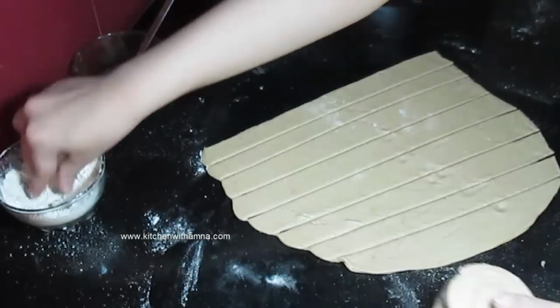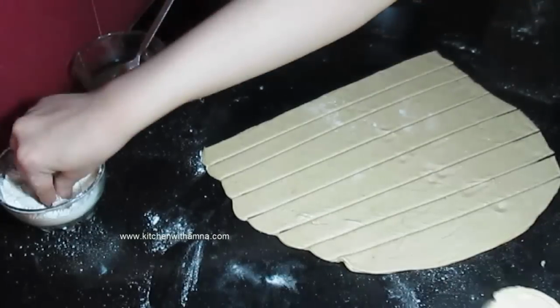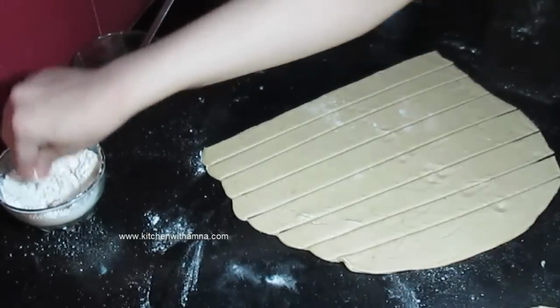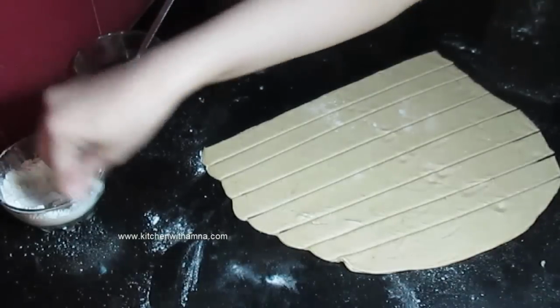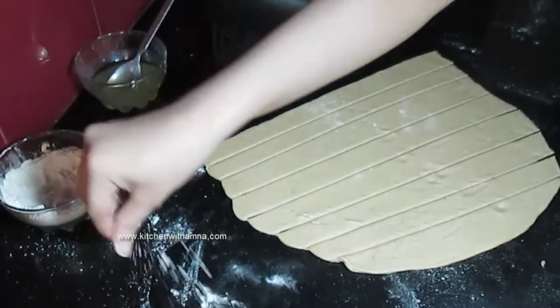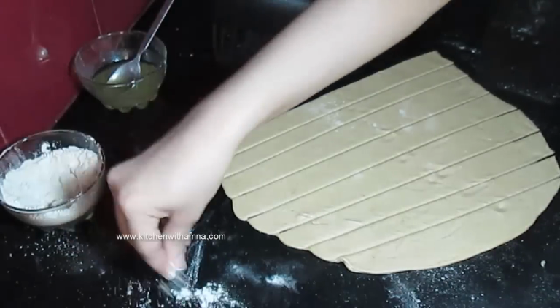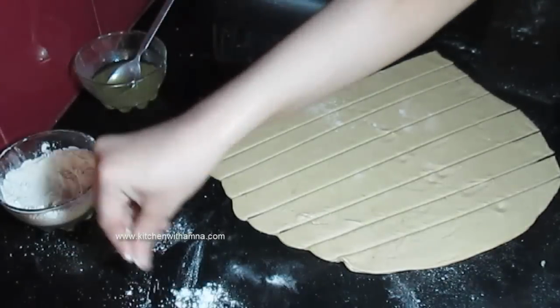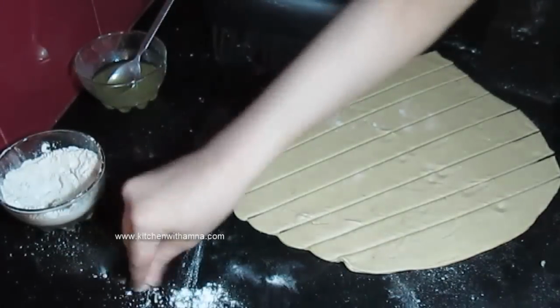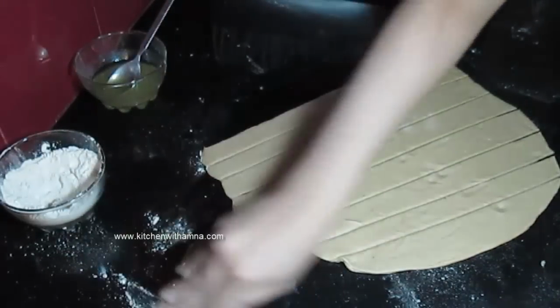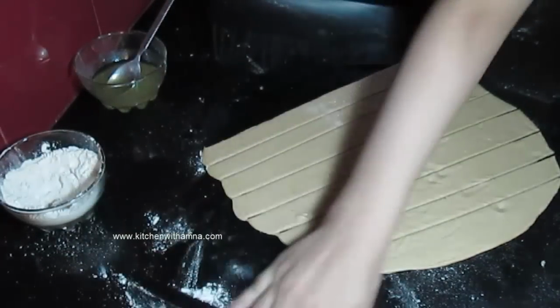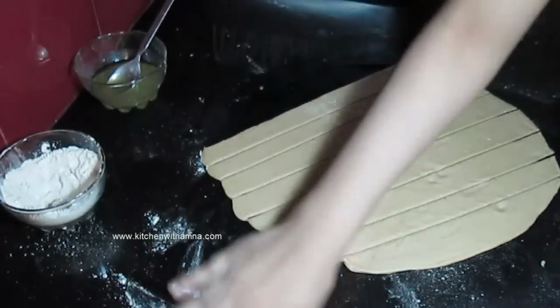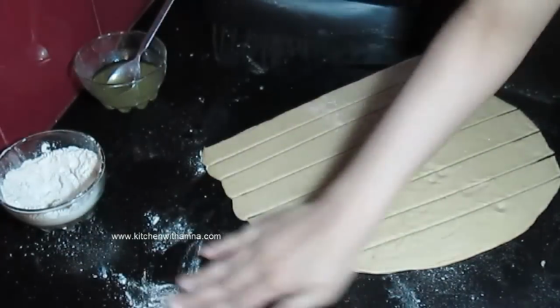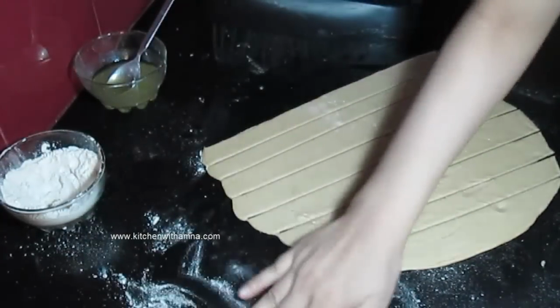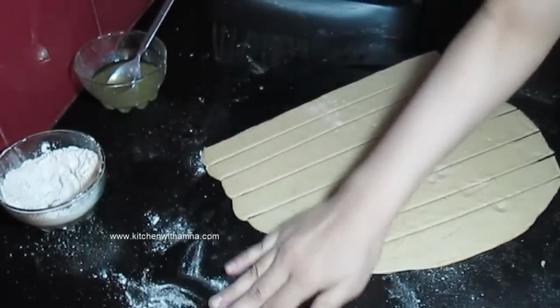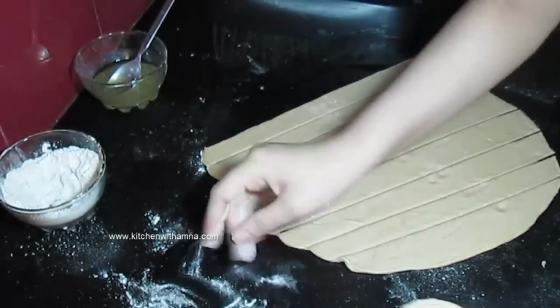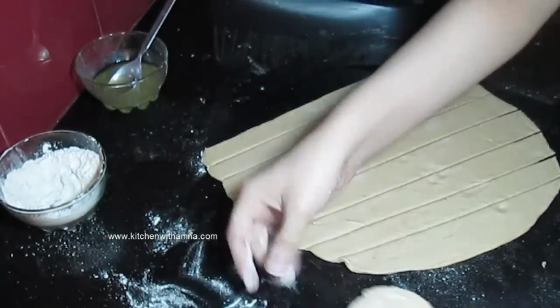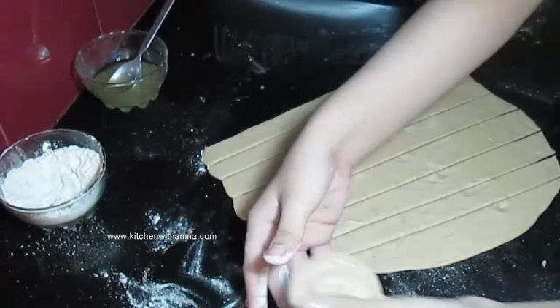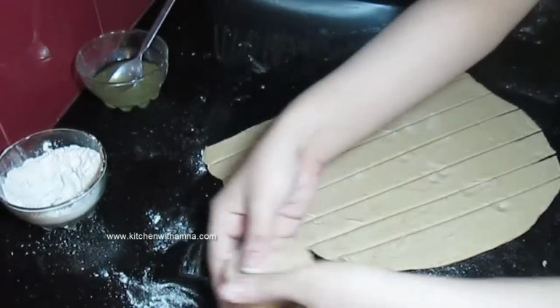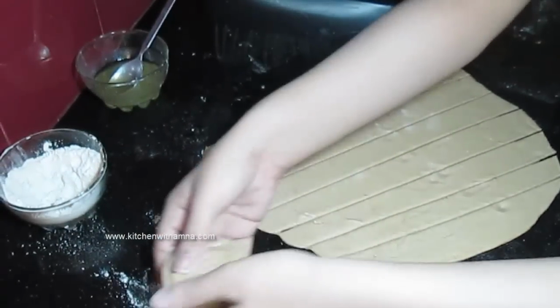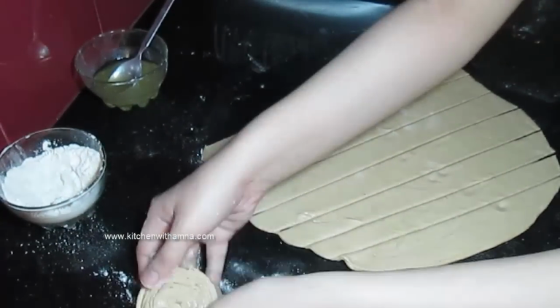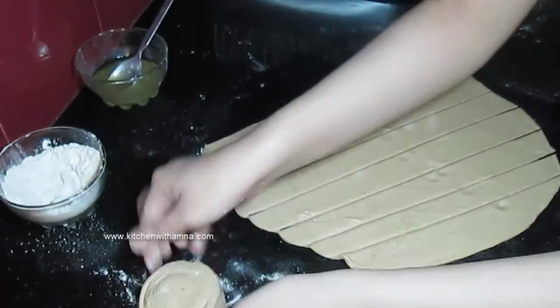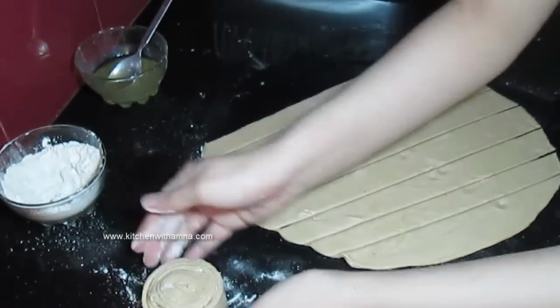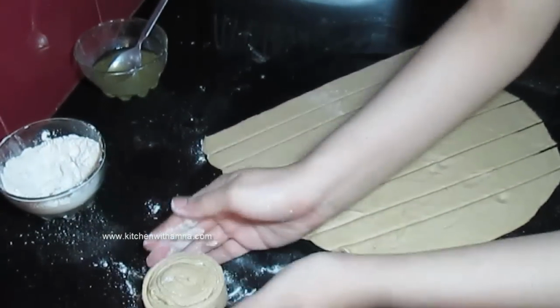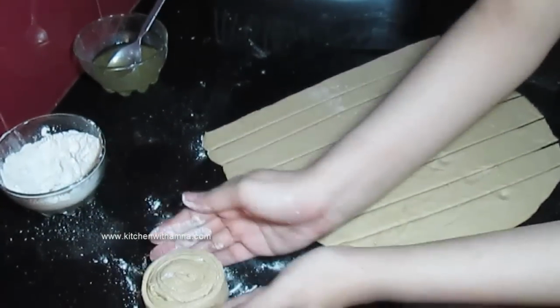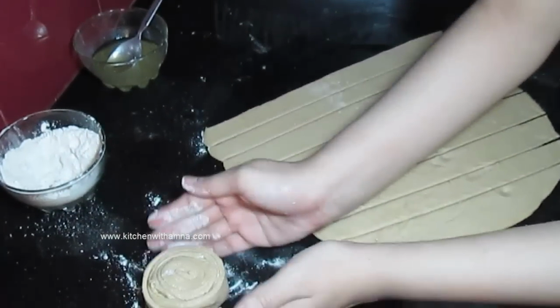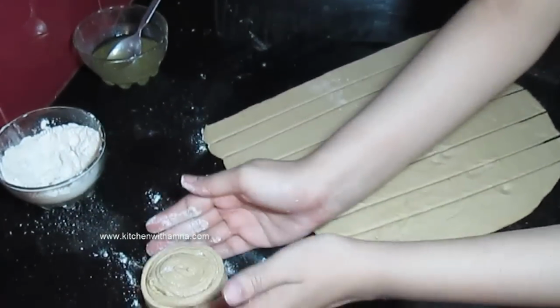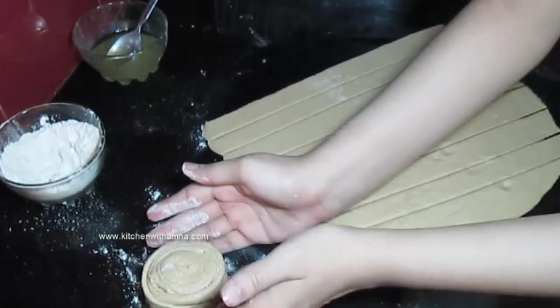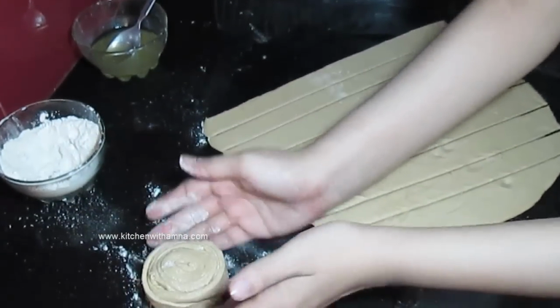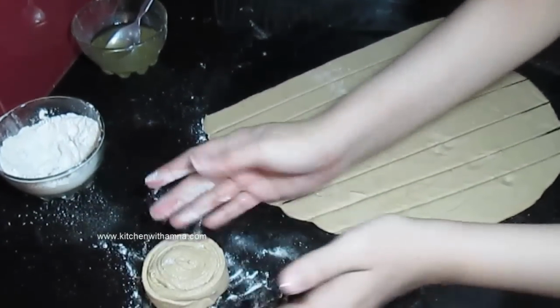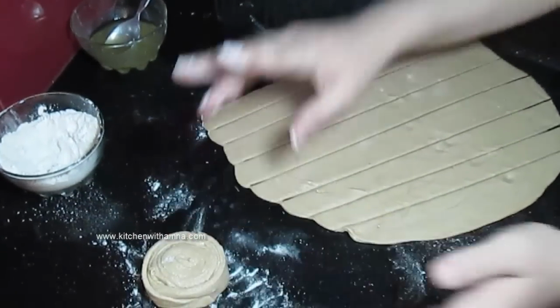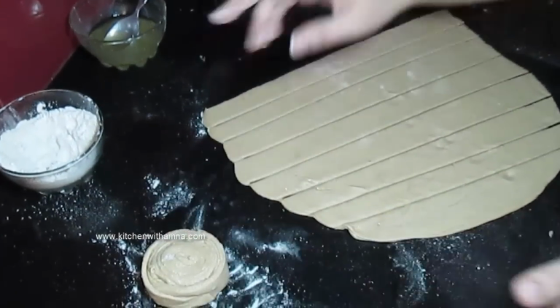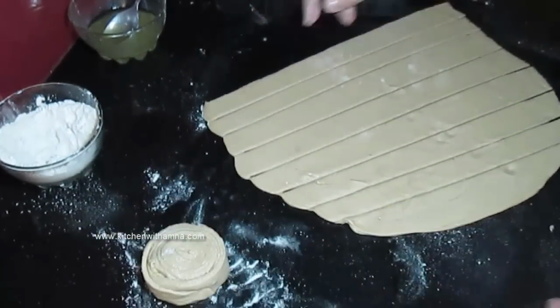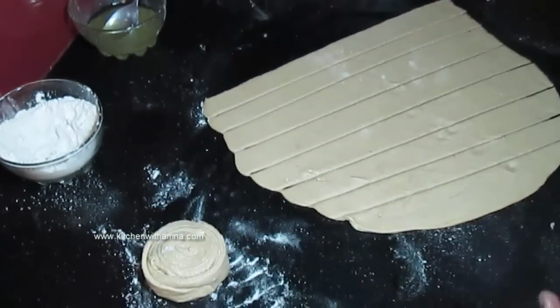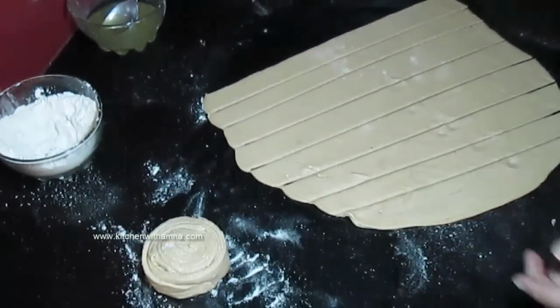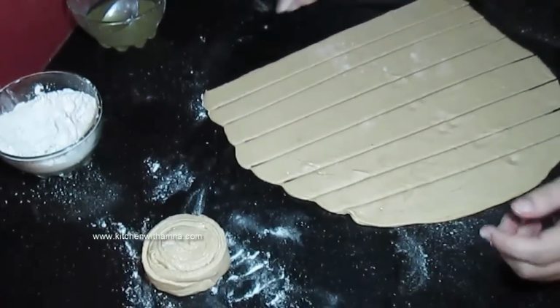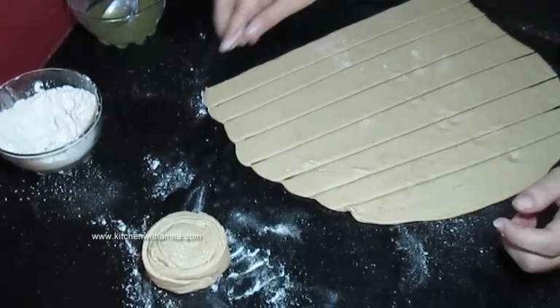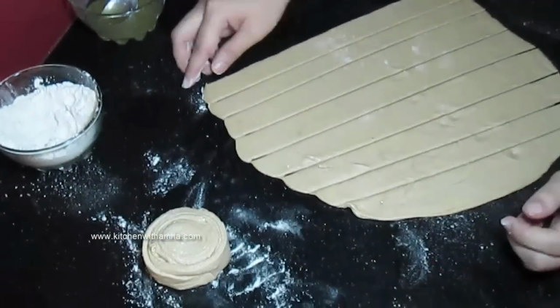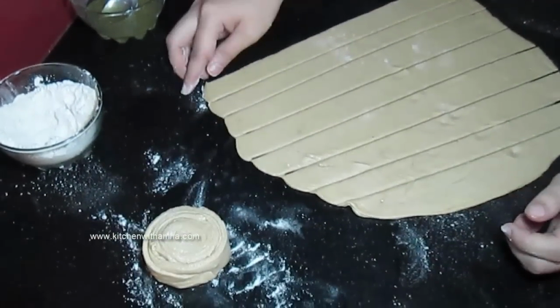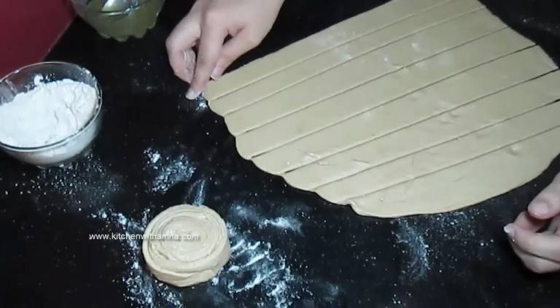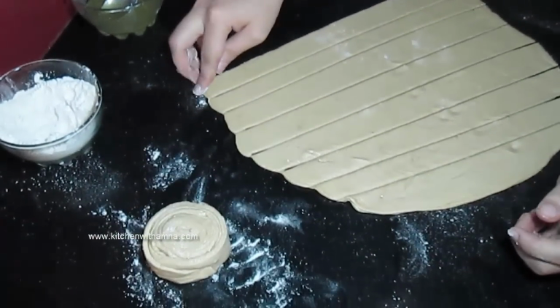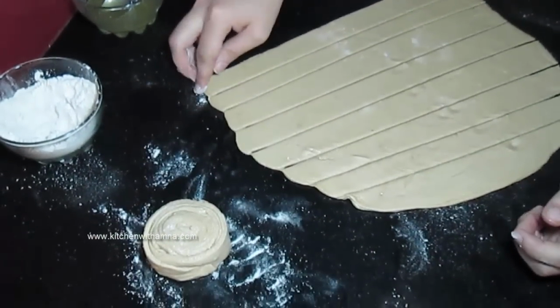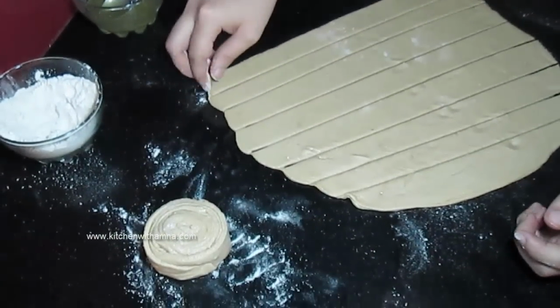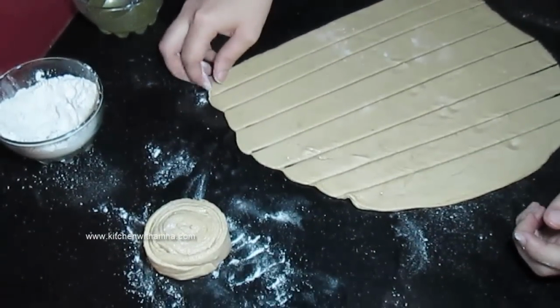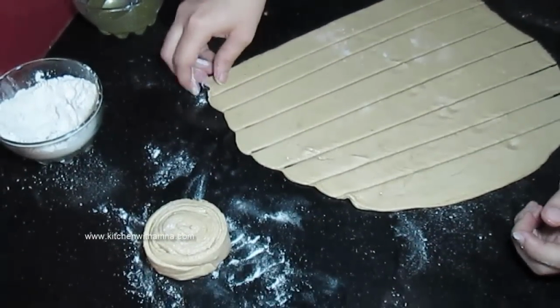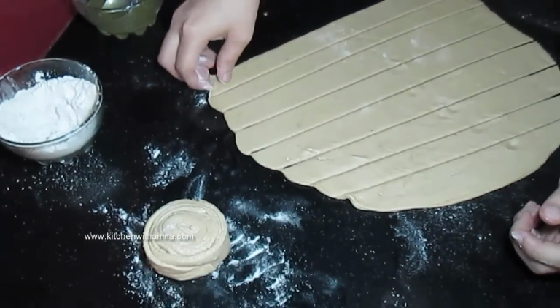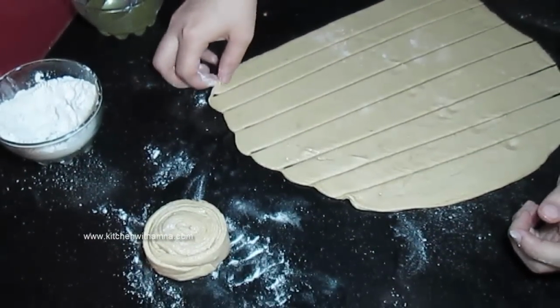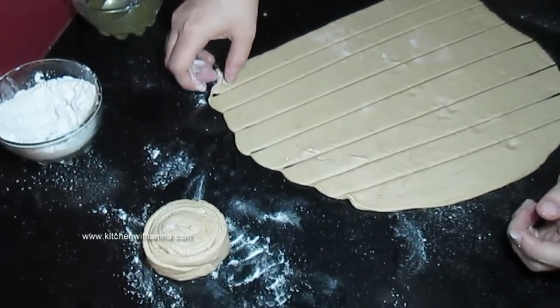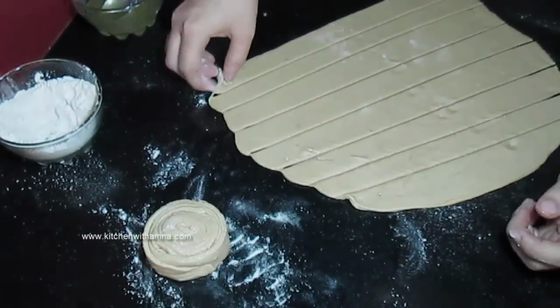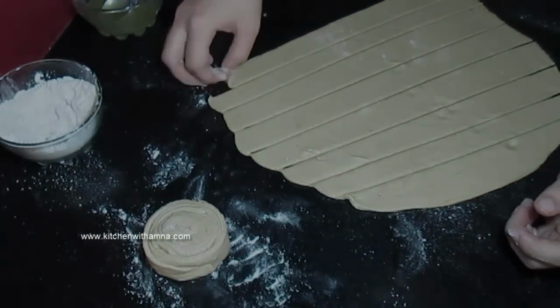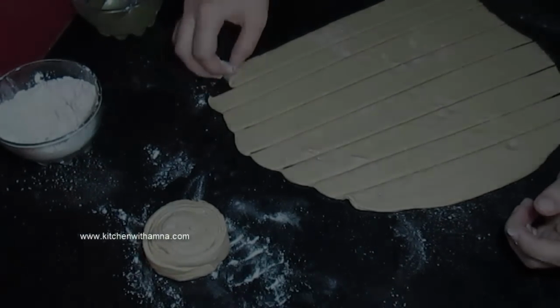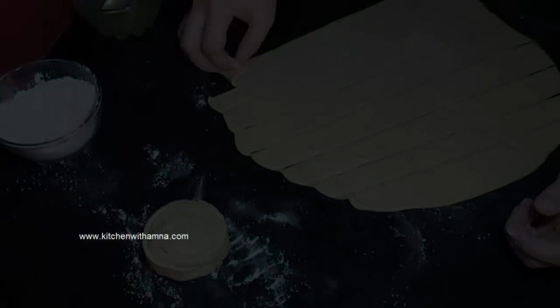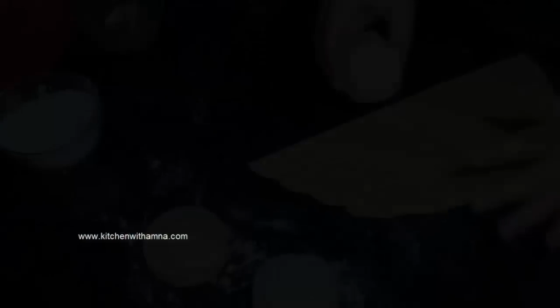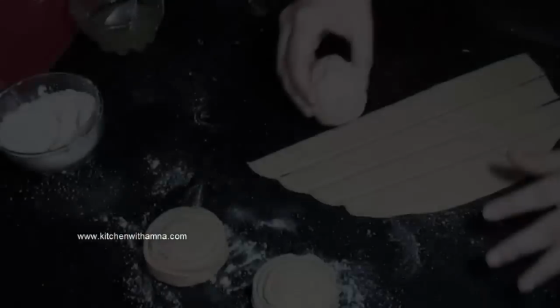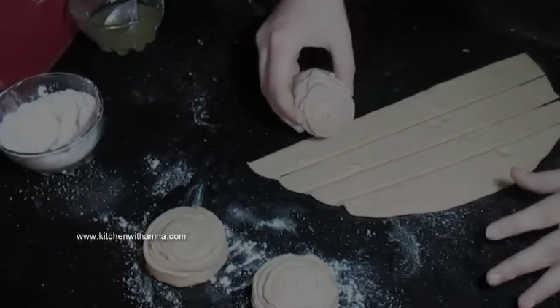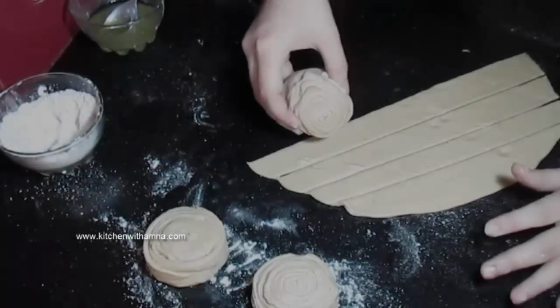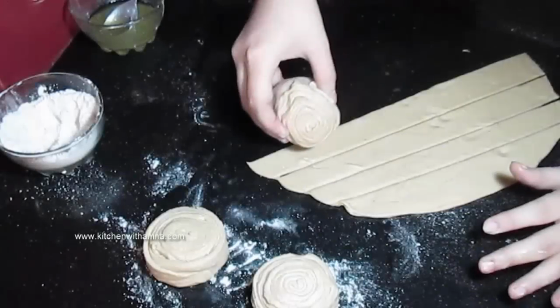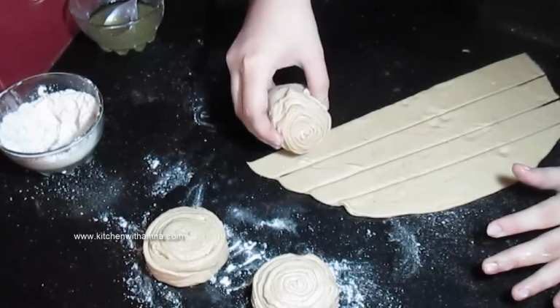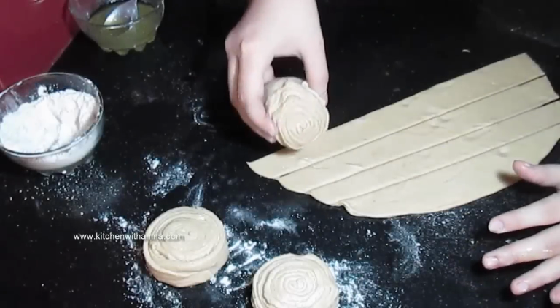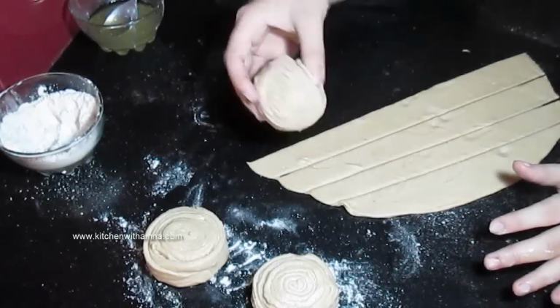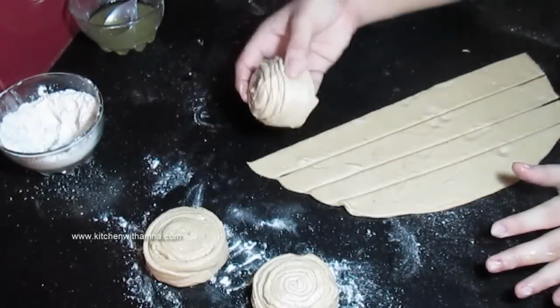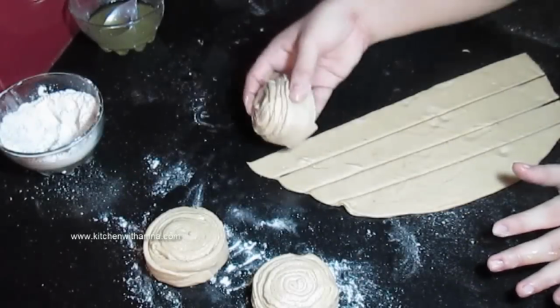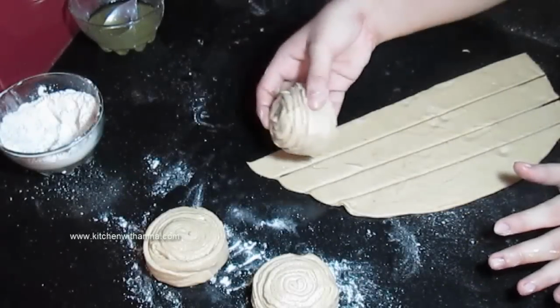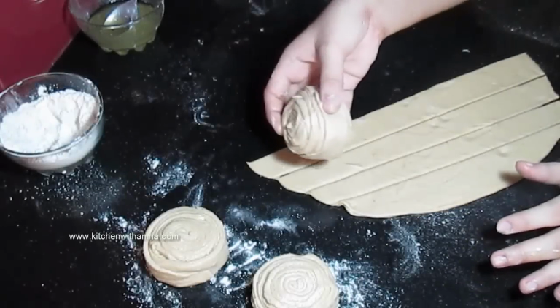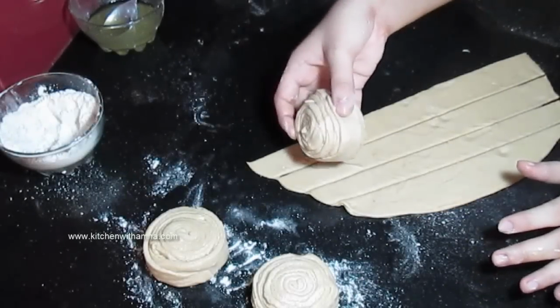Now we will put the rolled paratha on the tawa. If you want, you can also make it bigger.